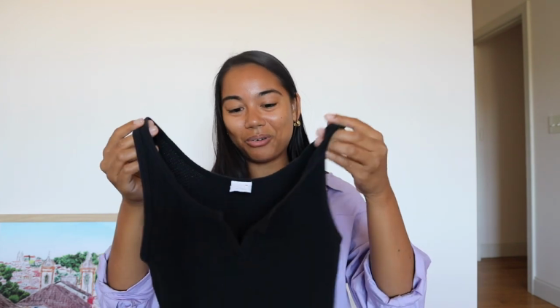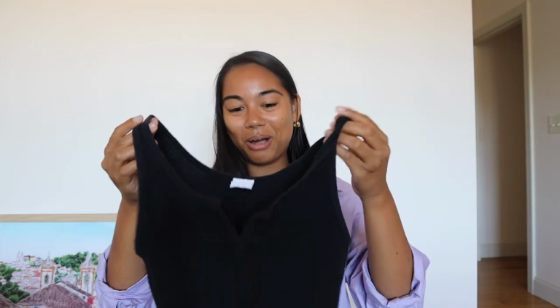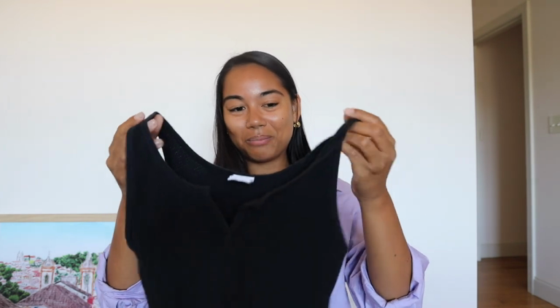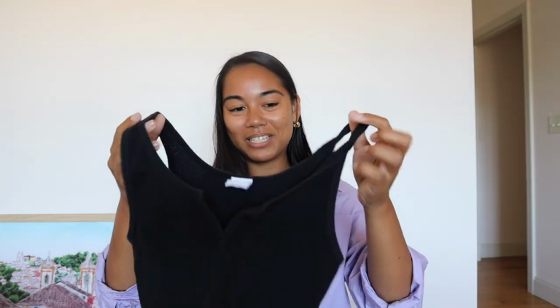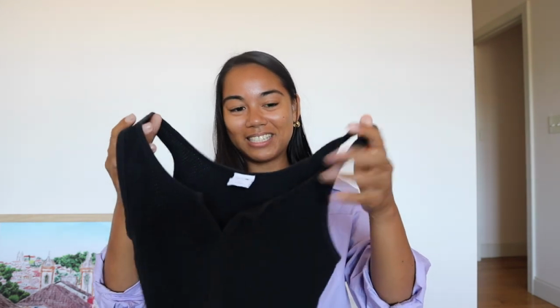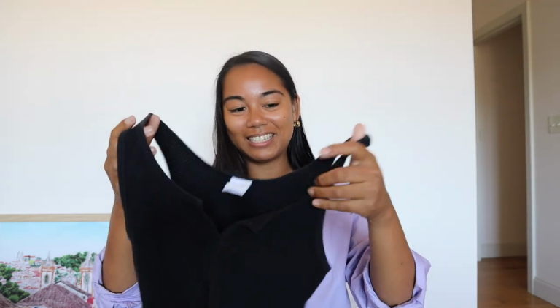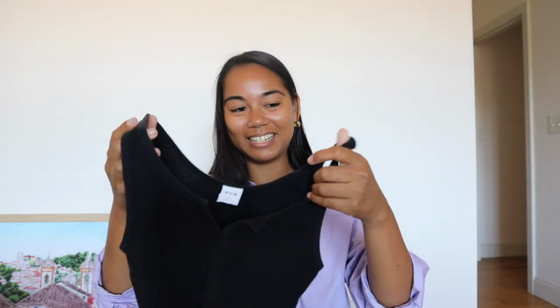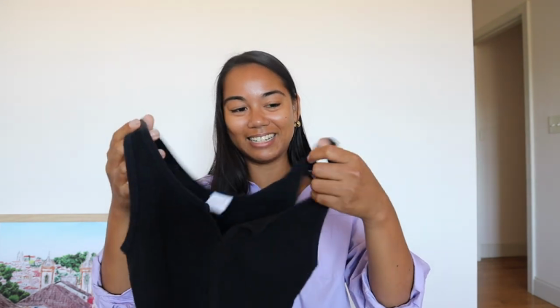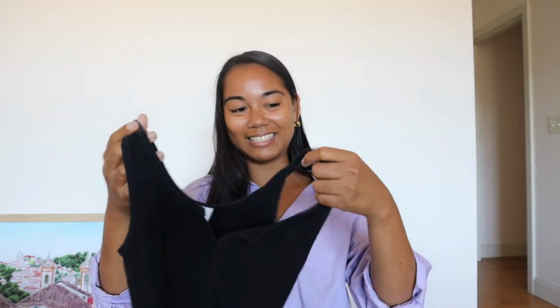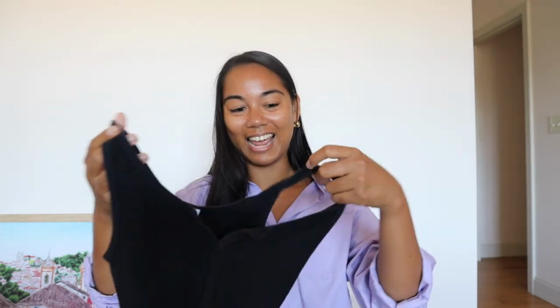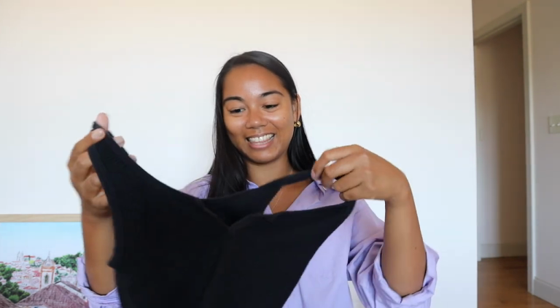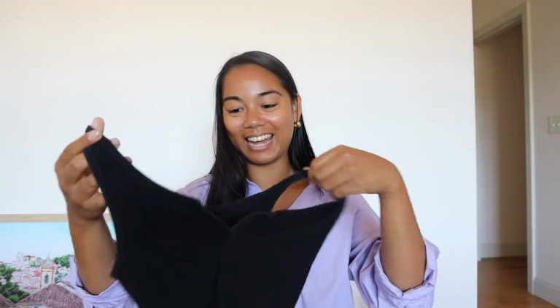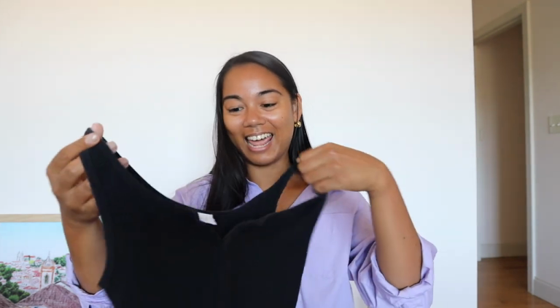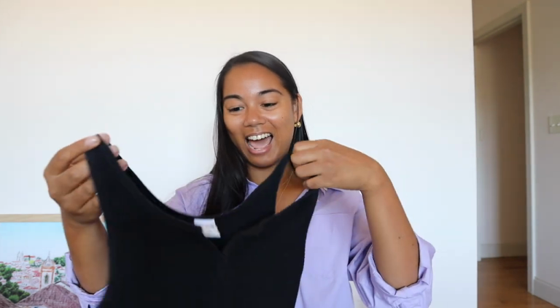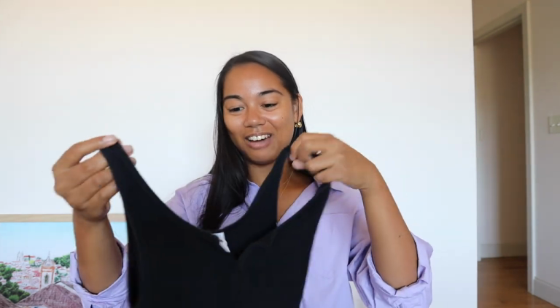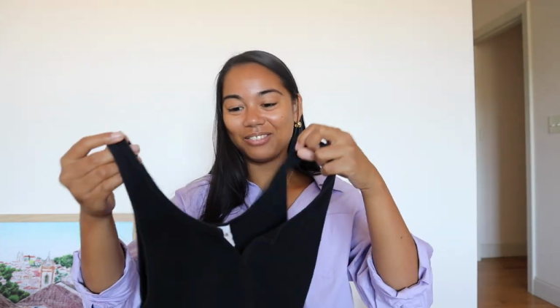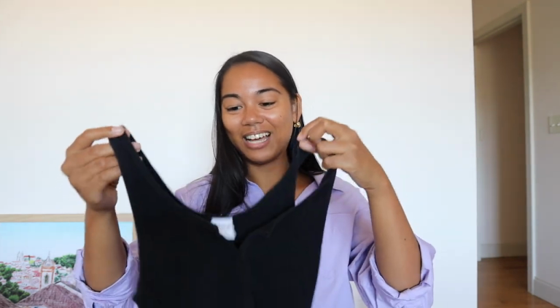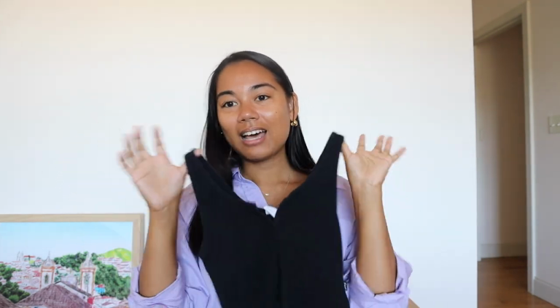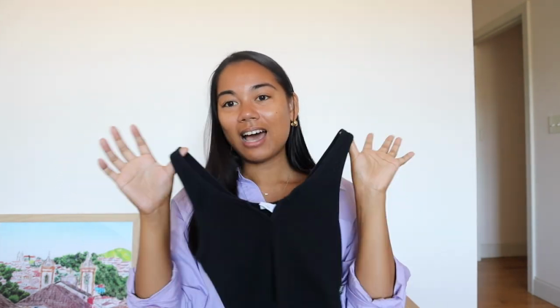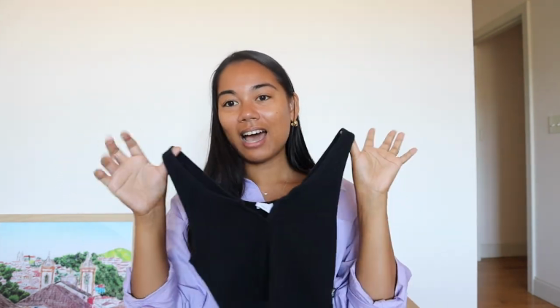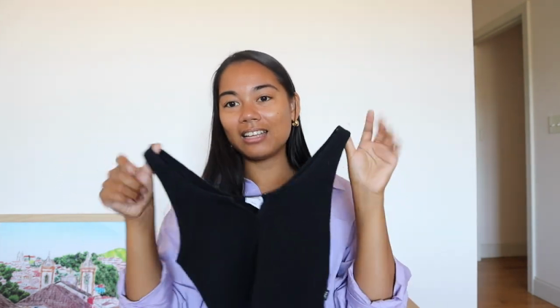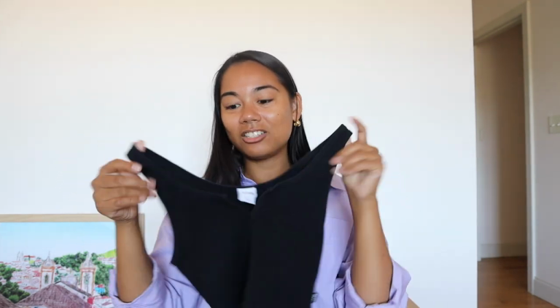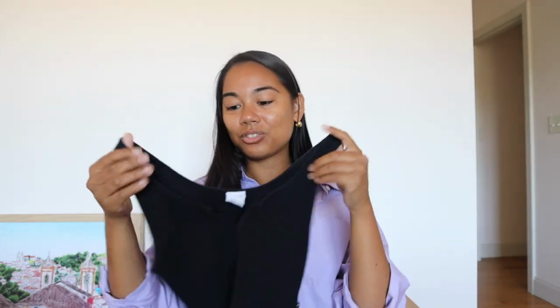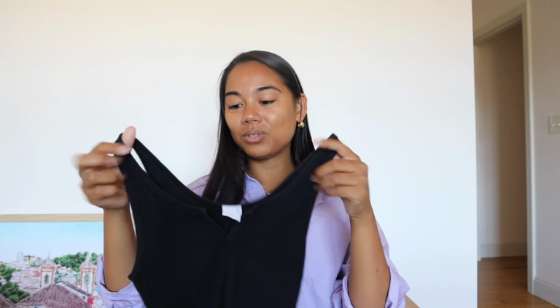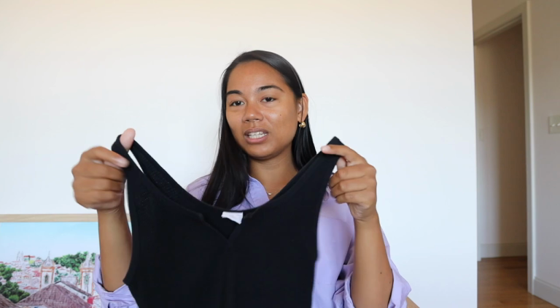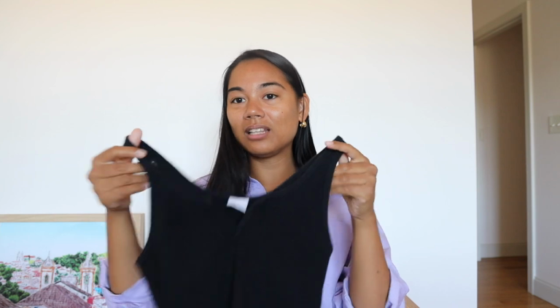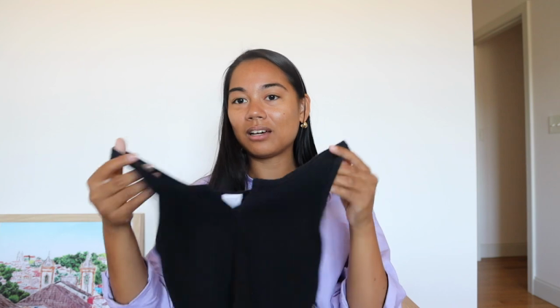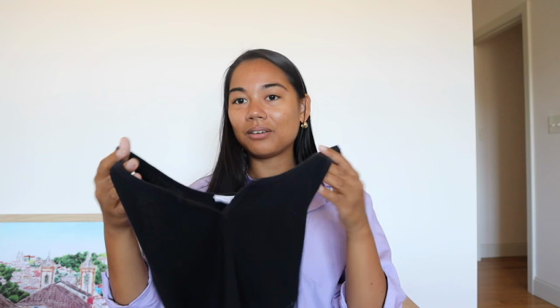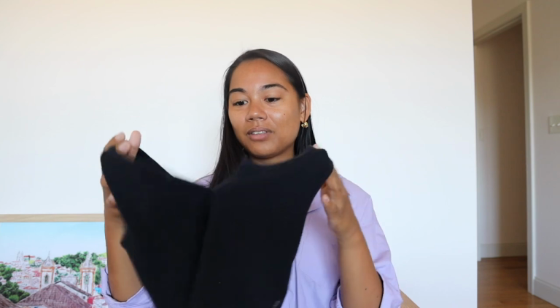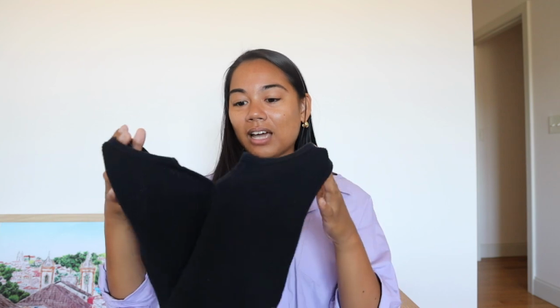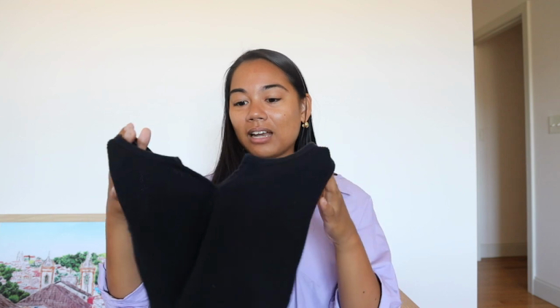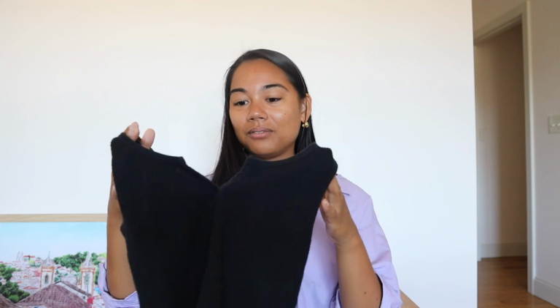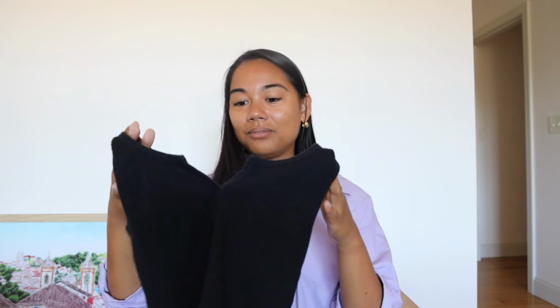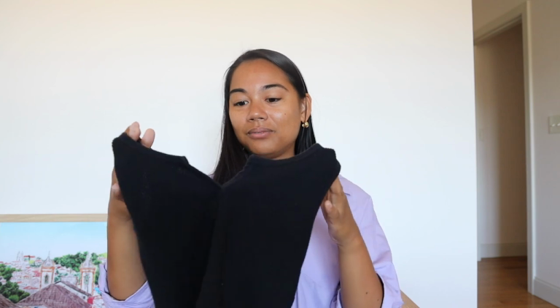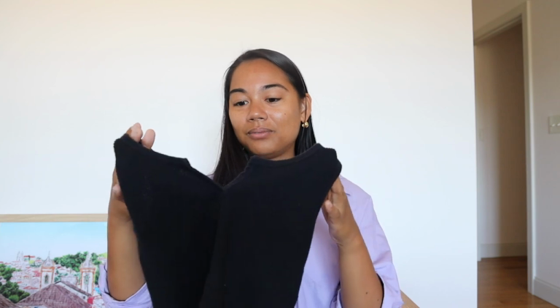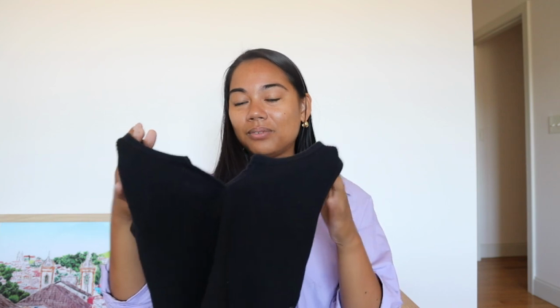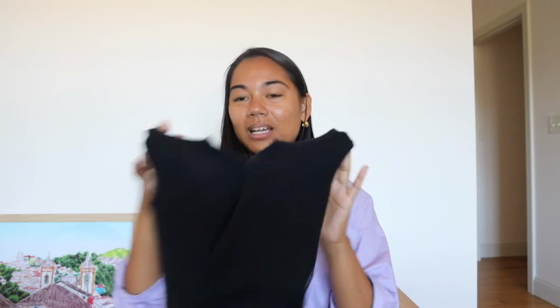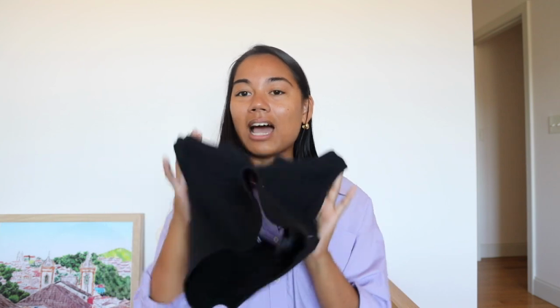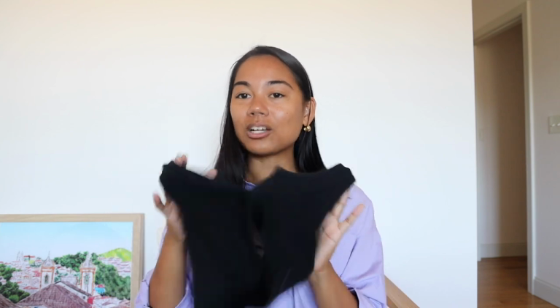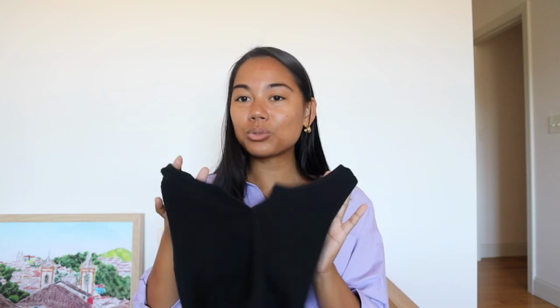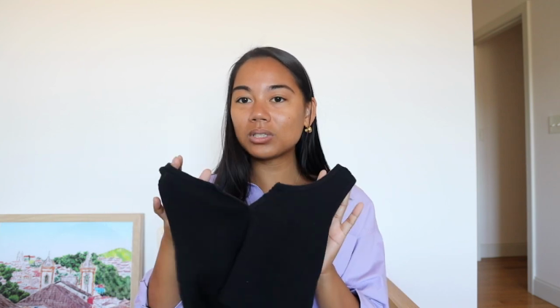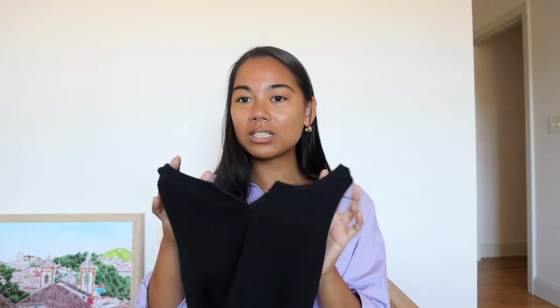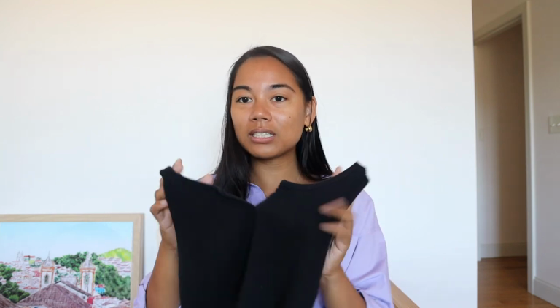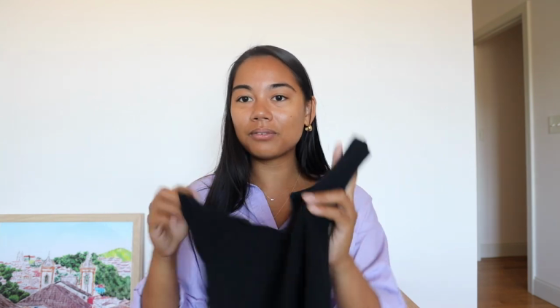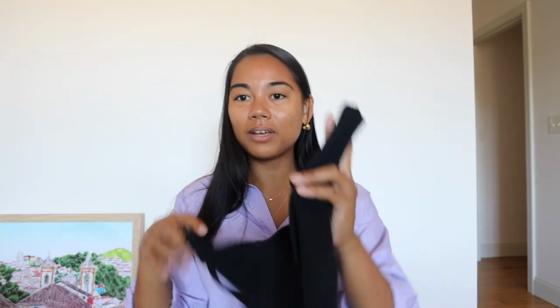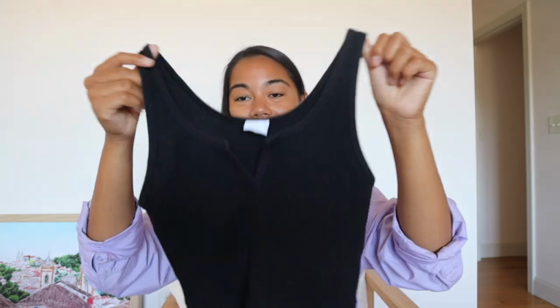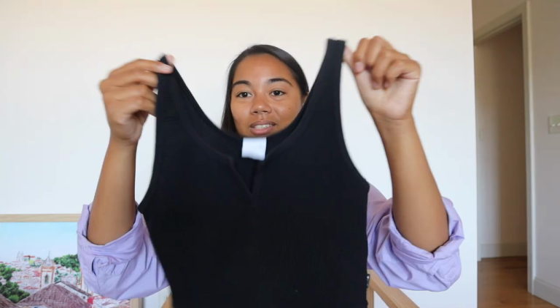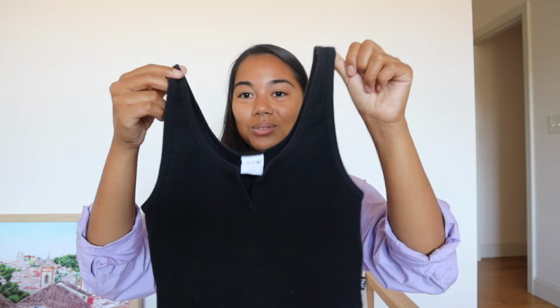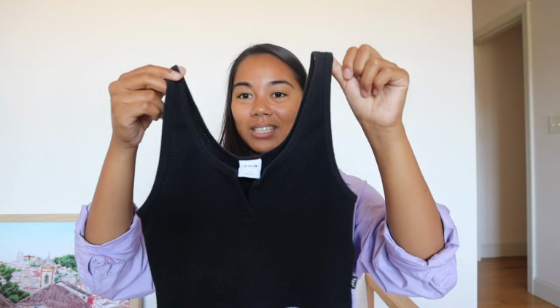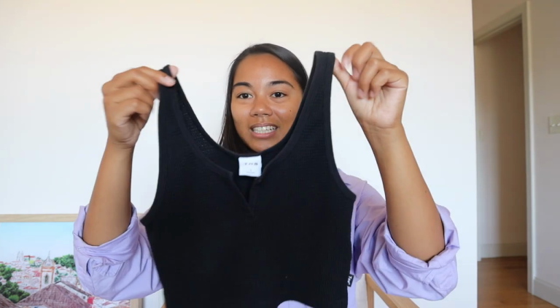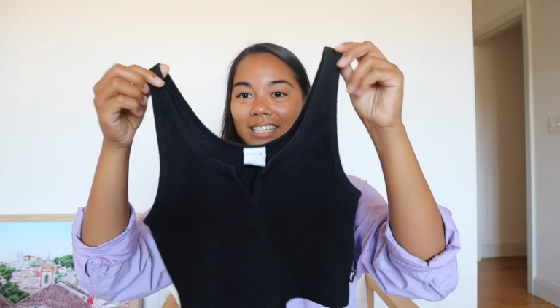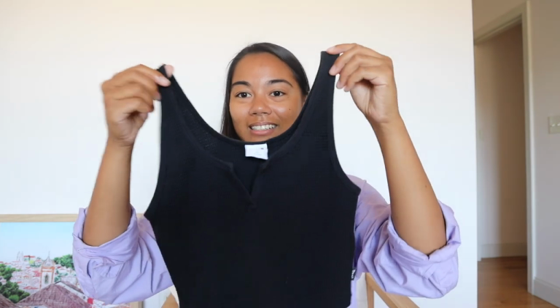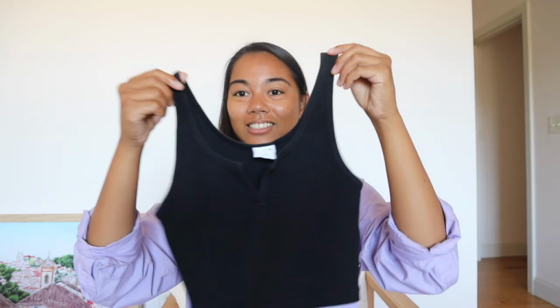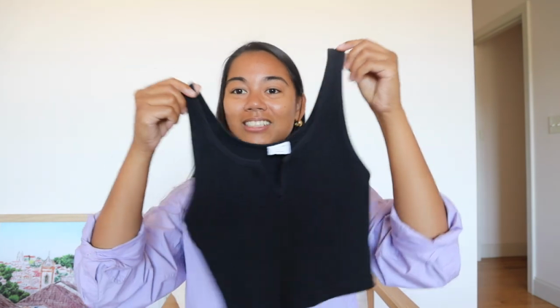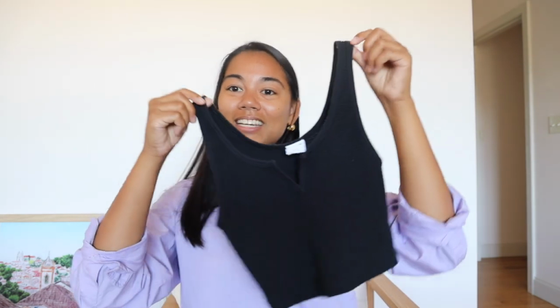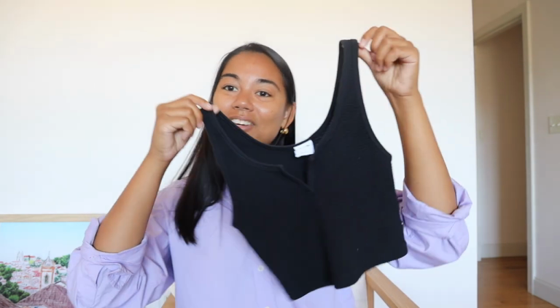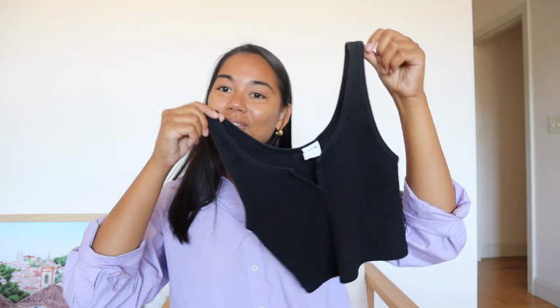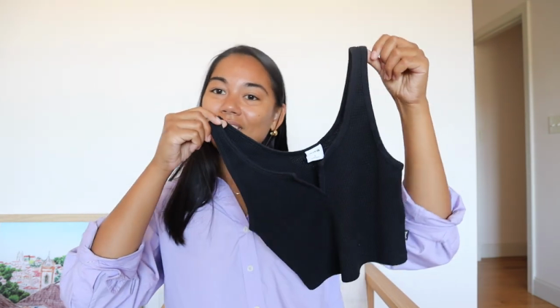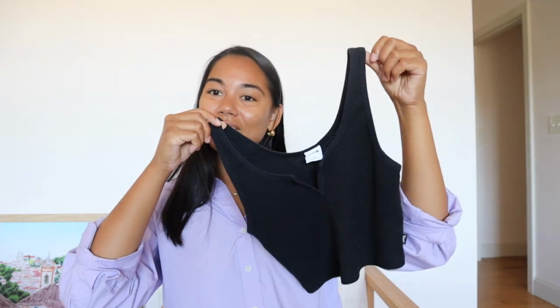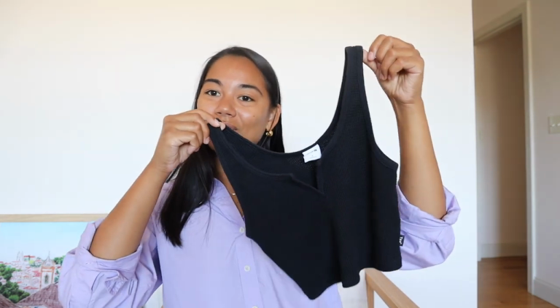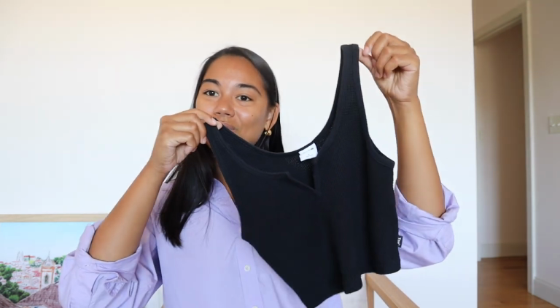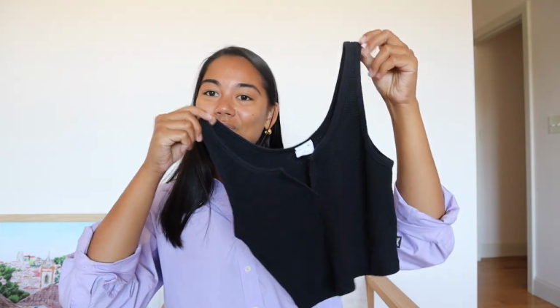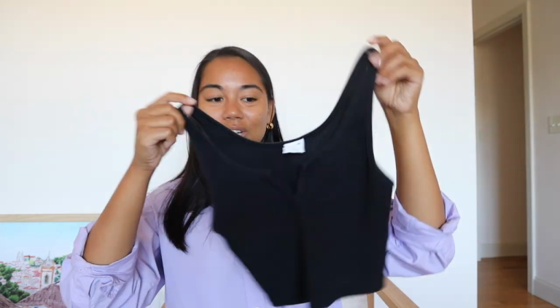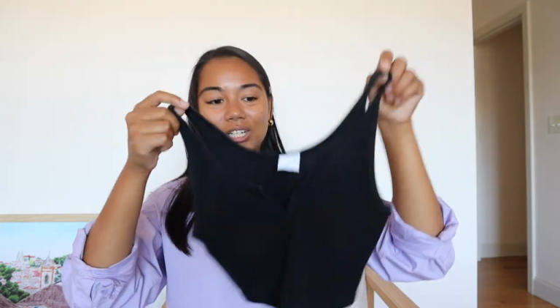This is a TNA cropped tank. I really love the casualness of it — it's just a really cute shirt.